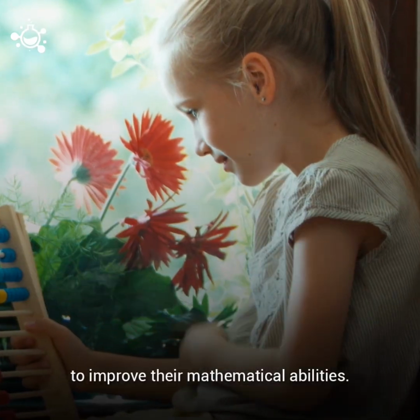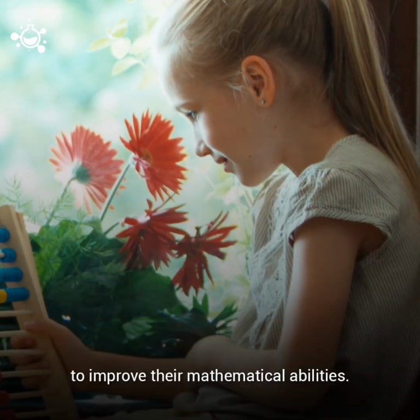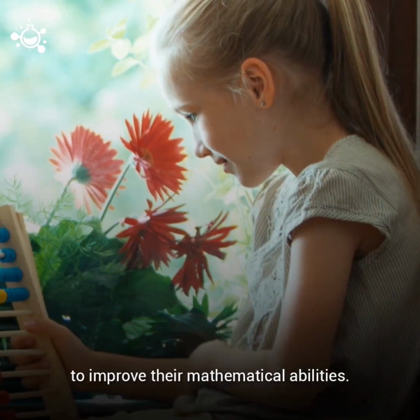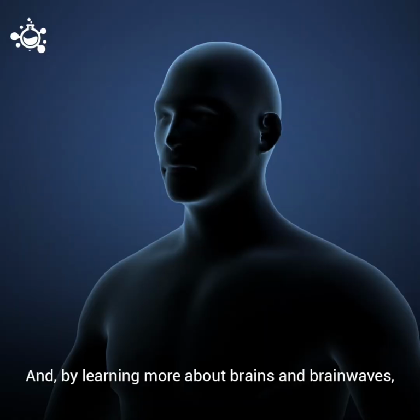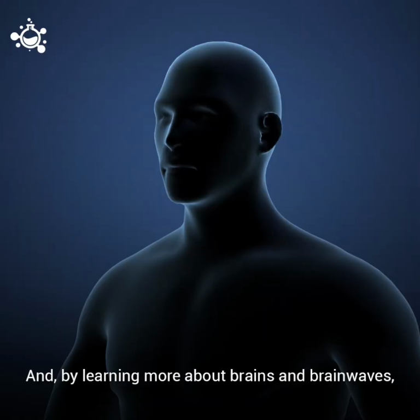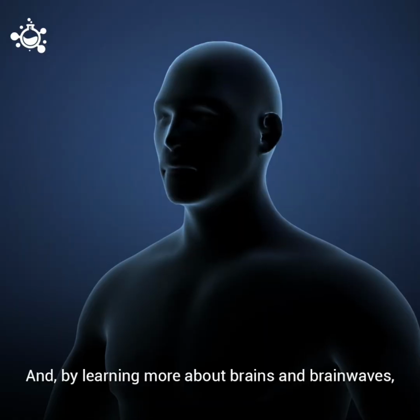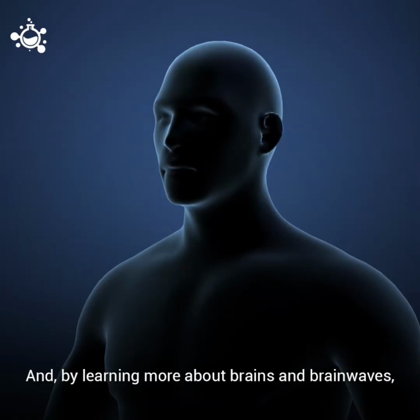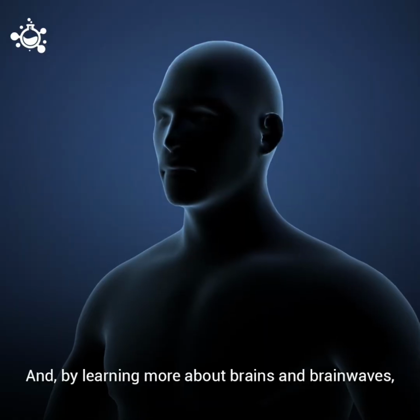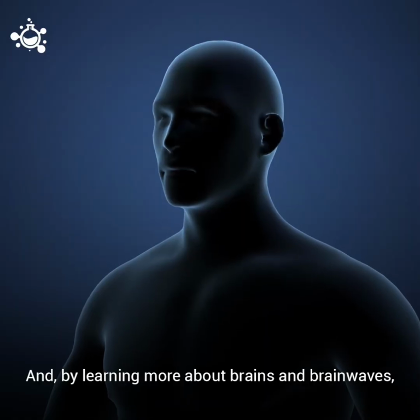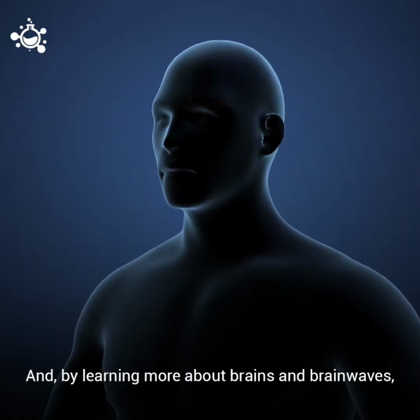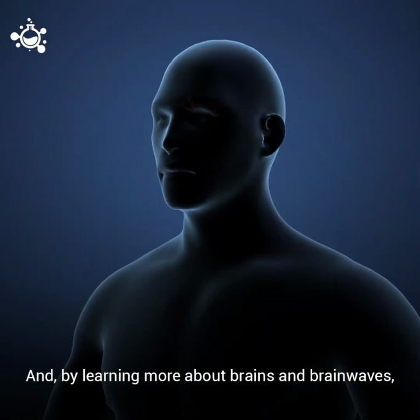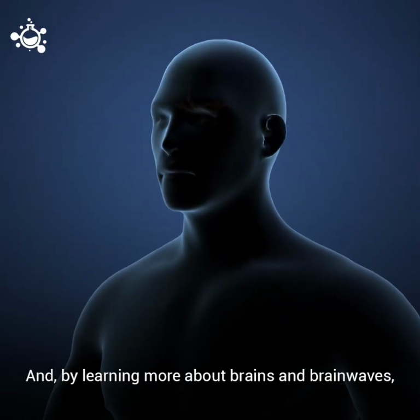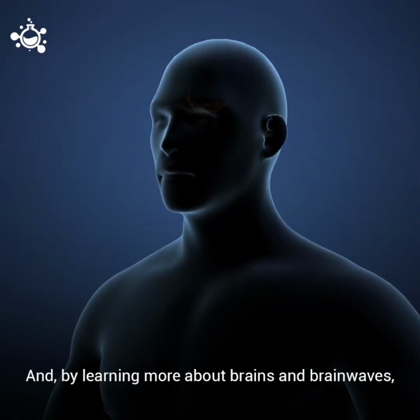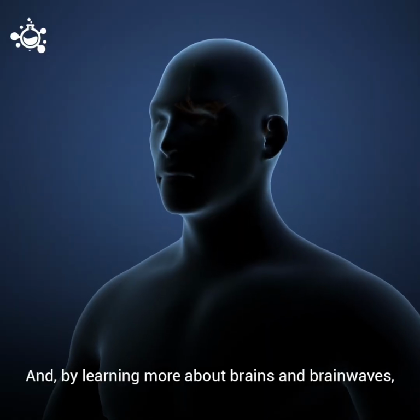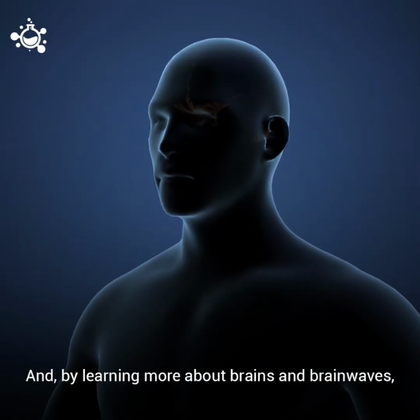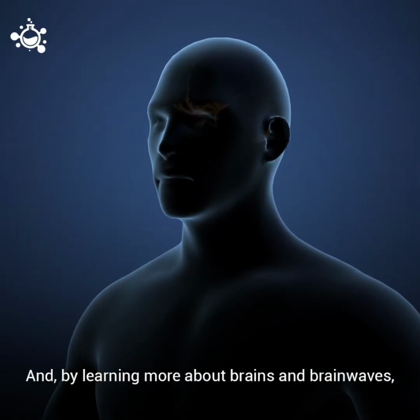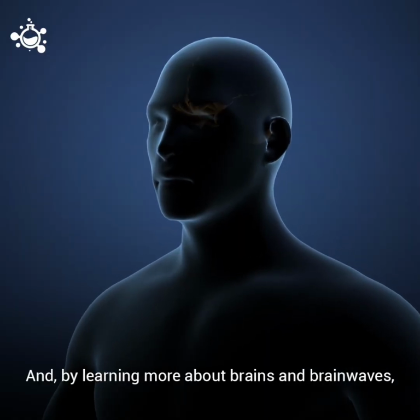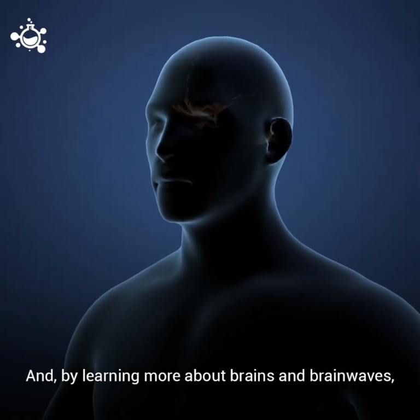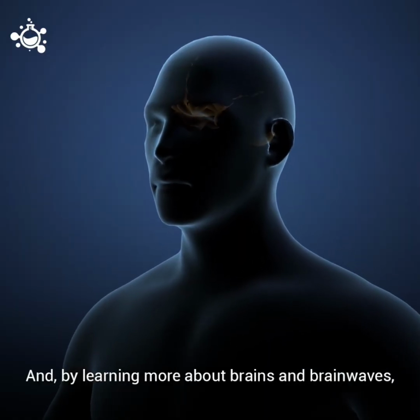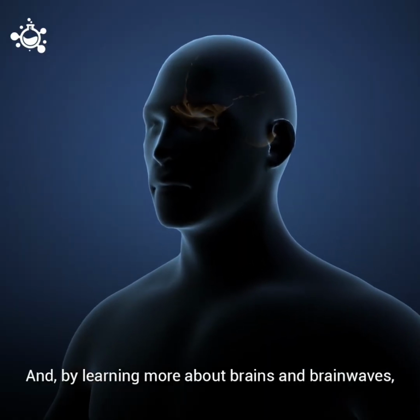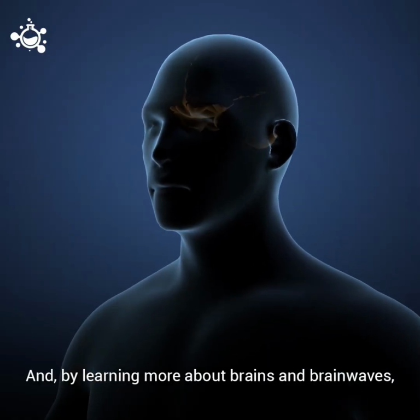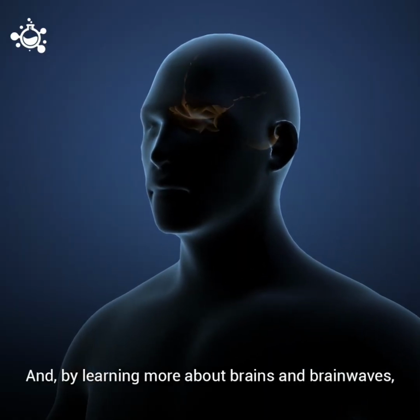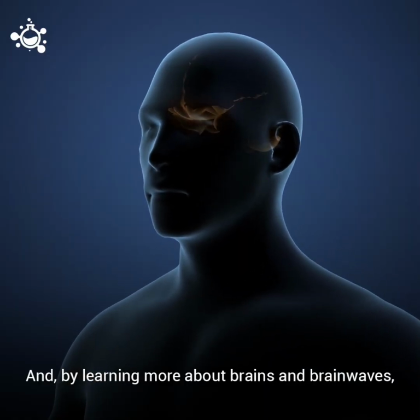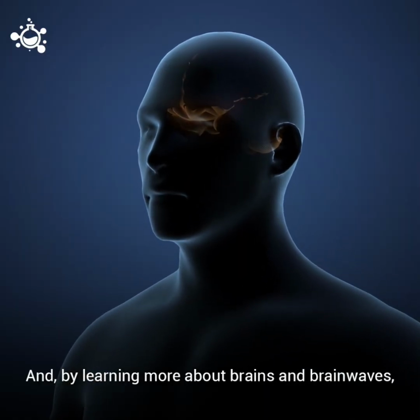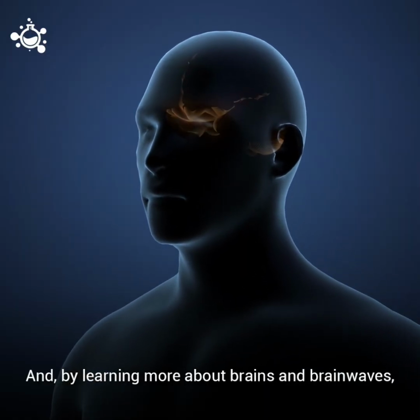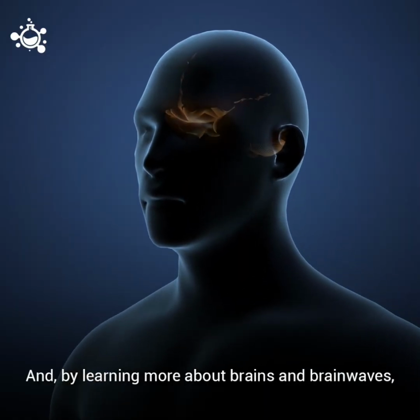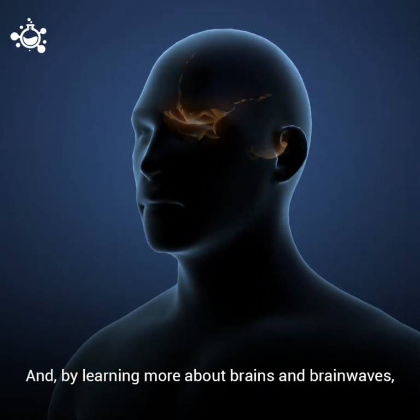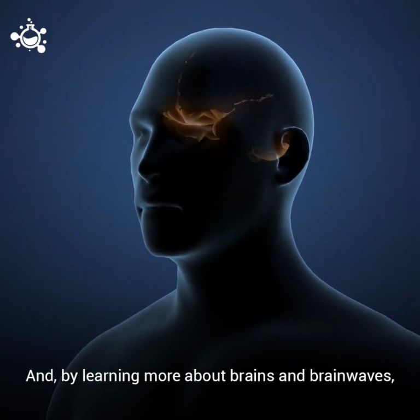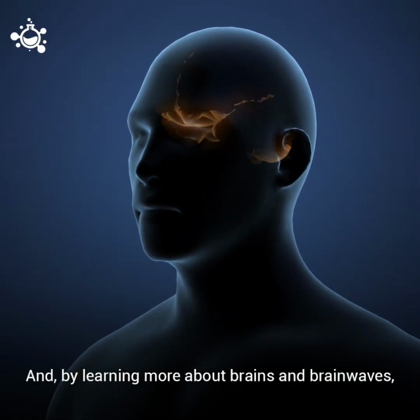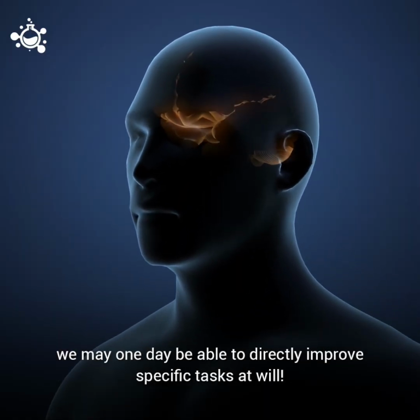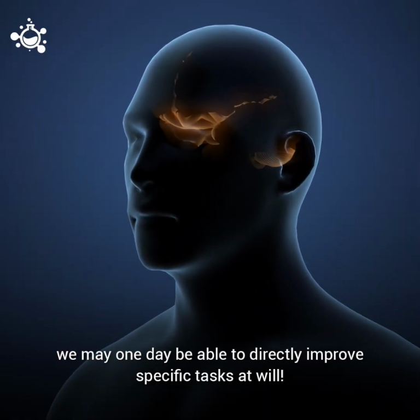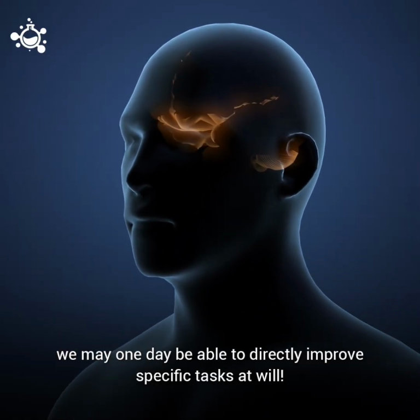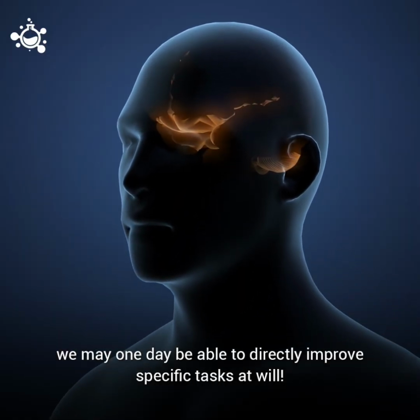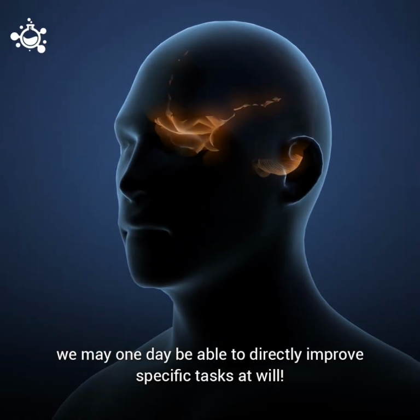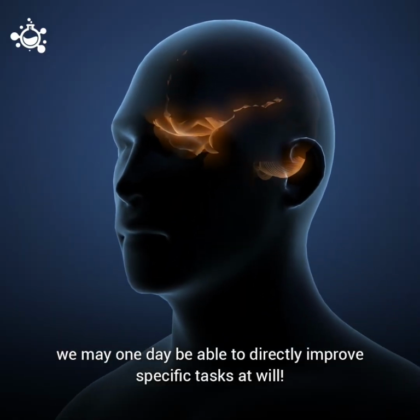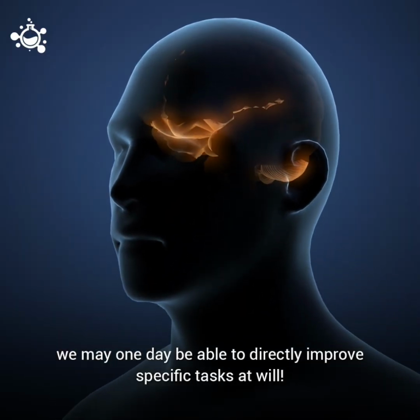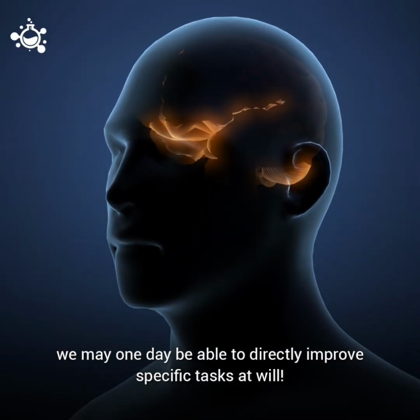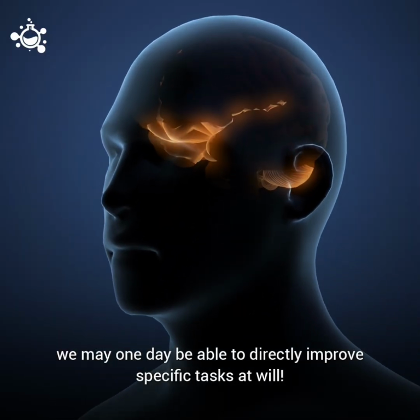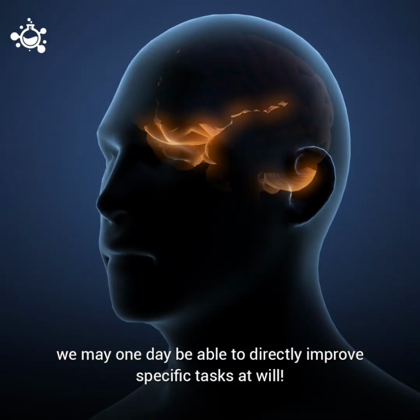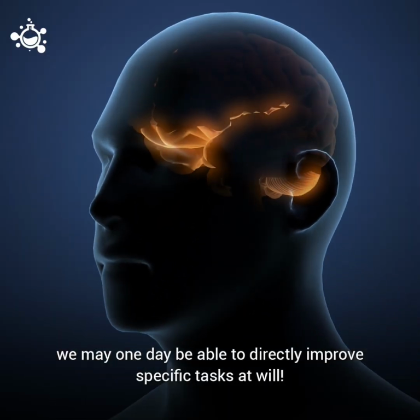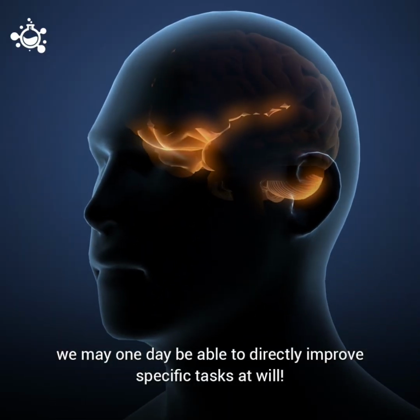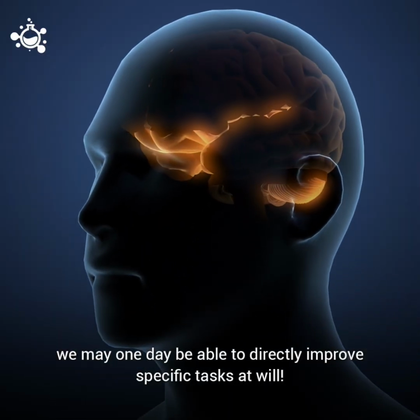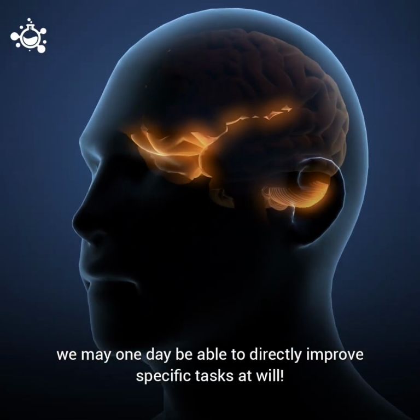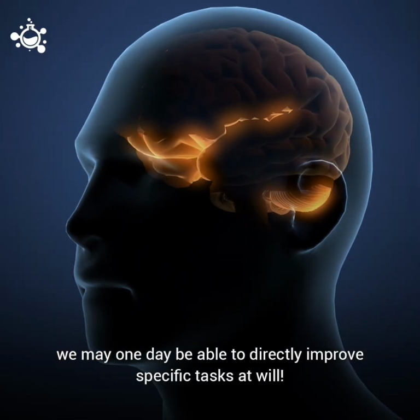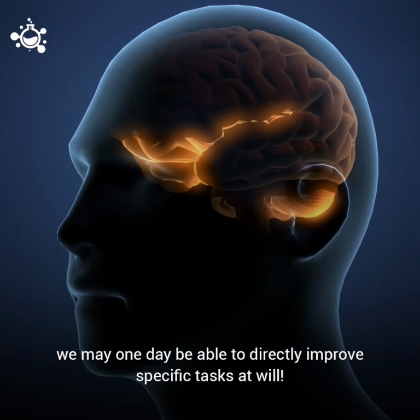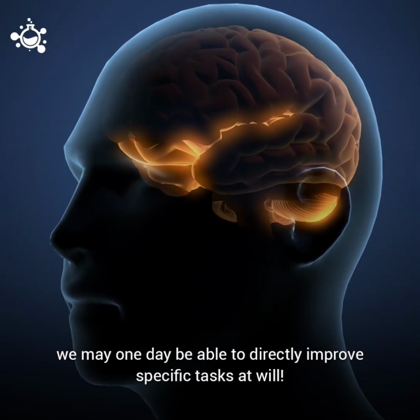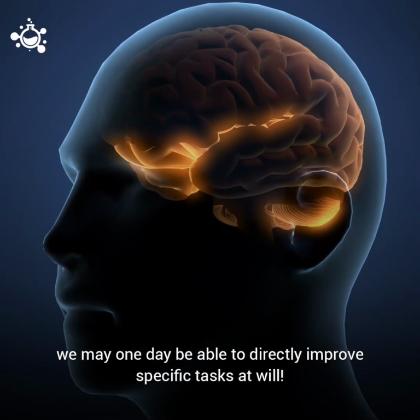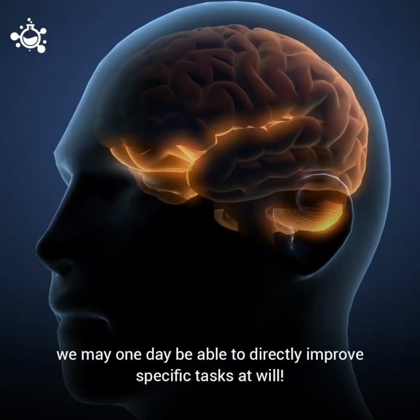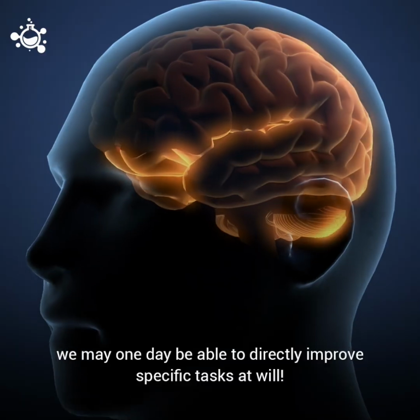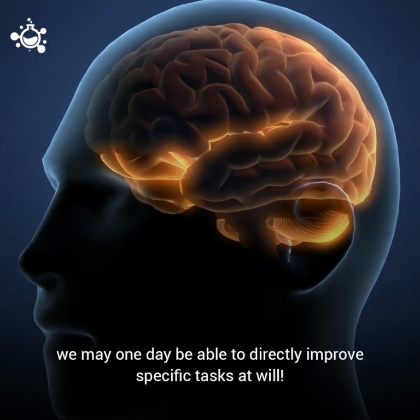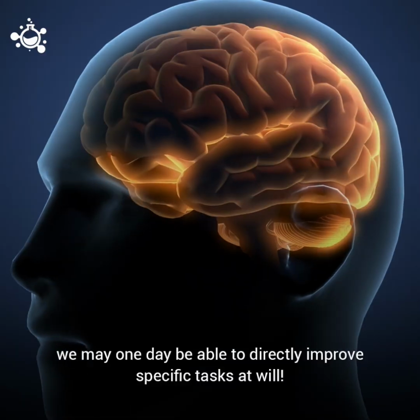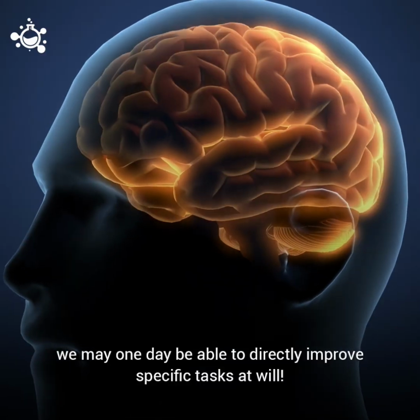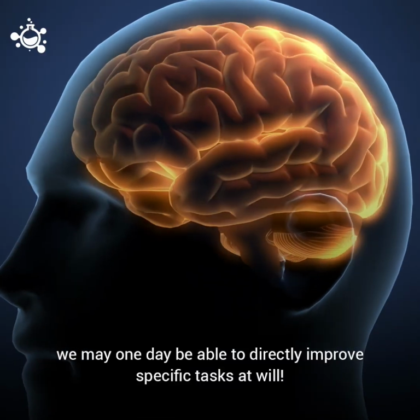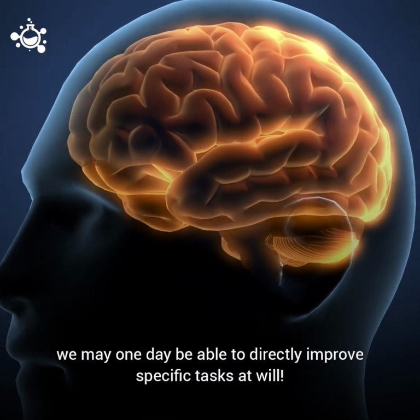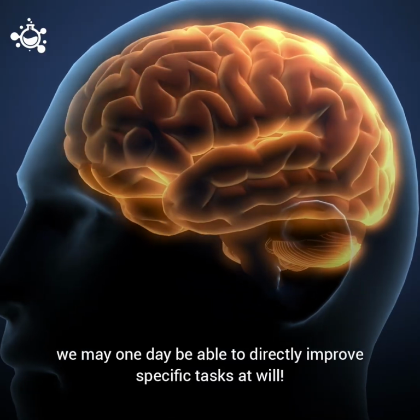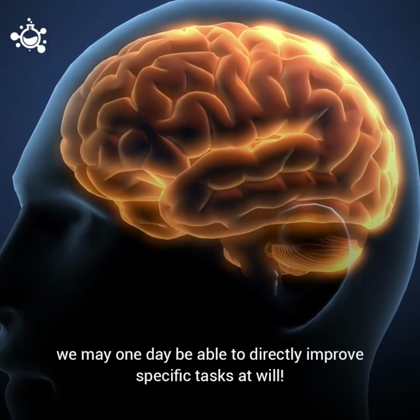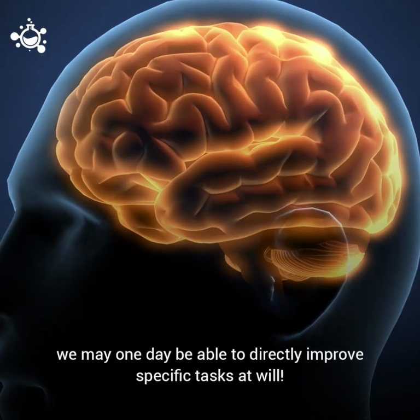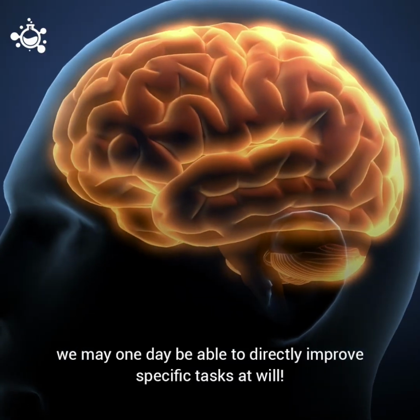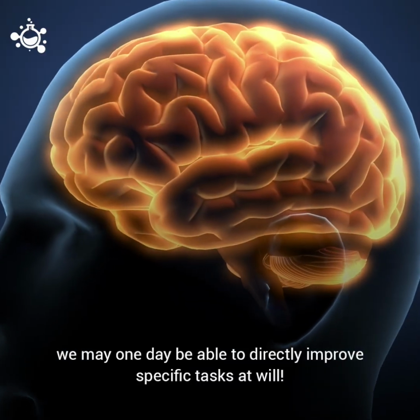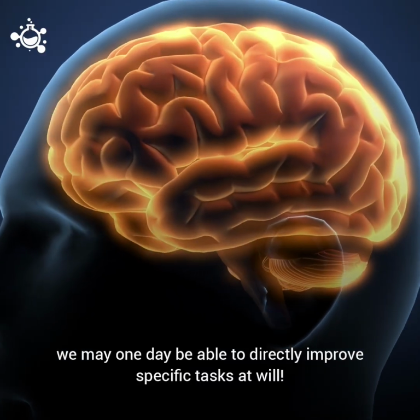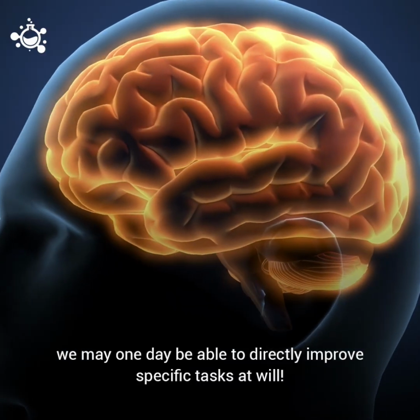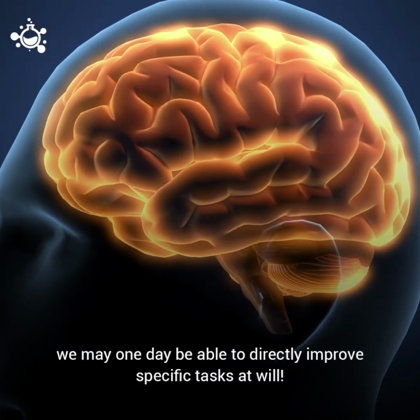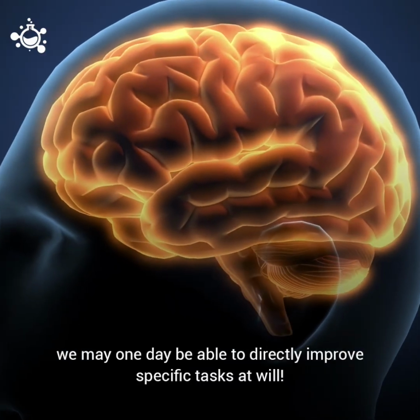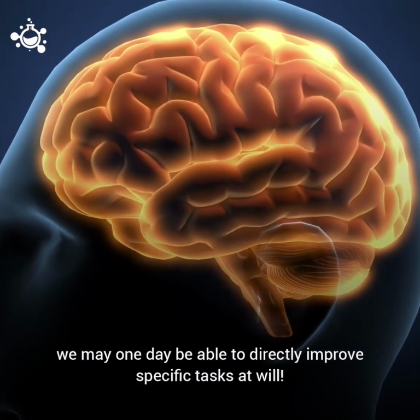And by learning more about brains and brainwaves, we may one day be able to directly improve specific tasks at will.